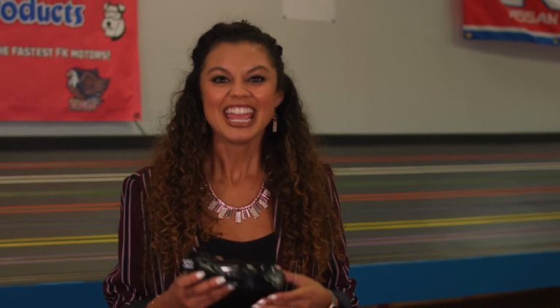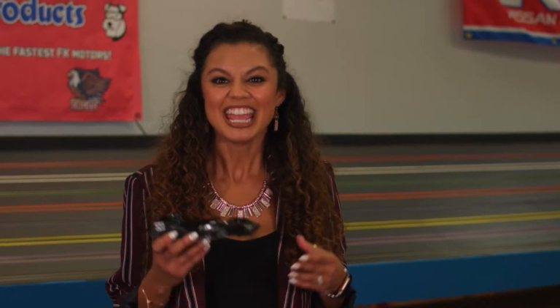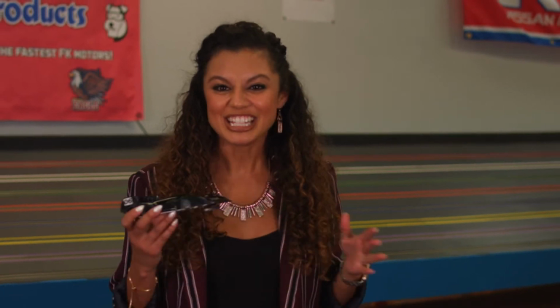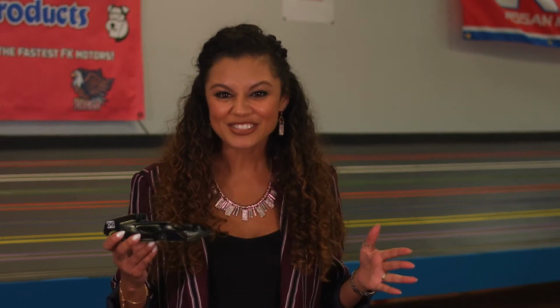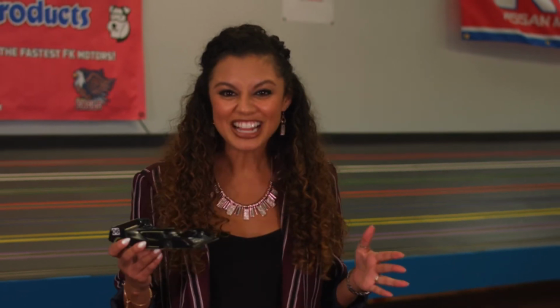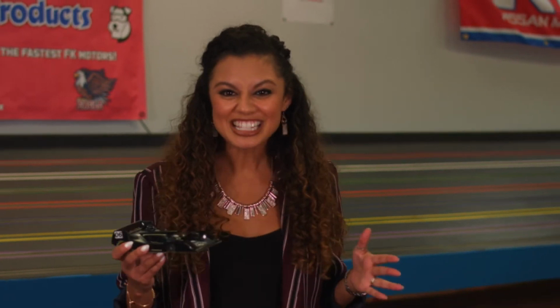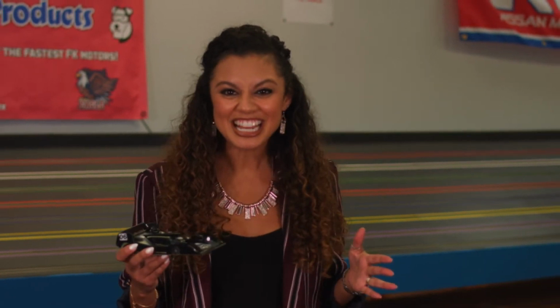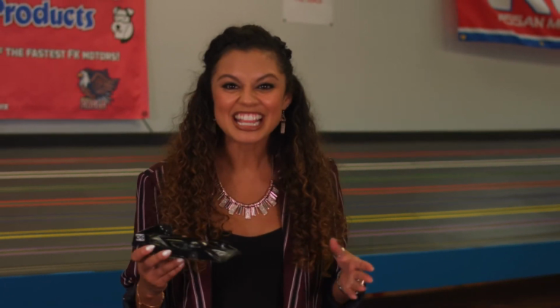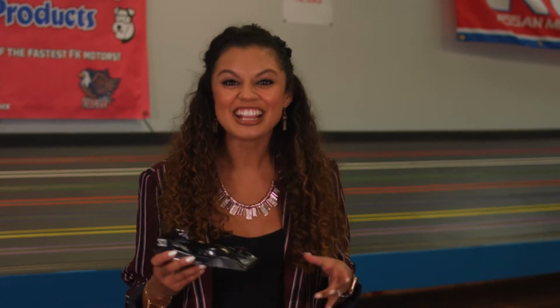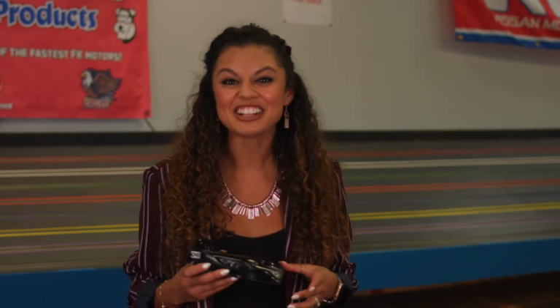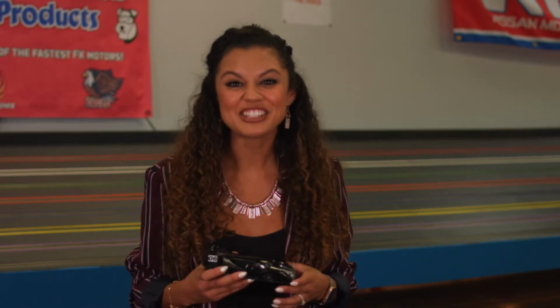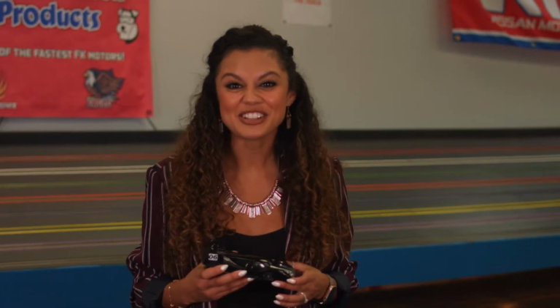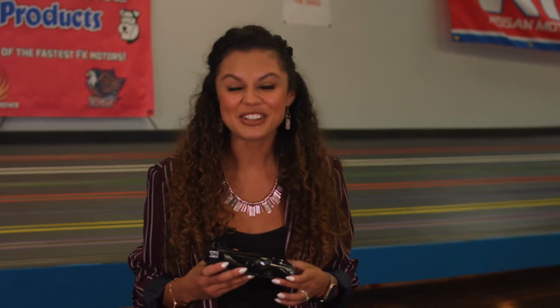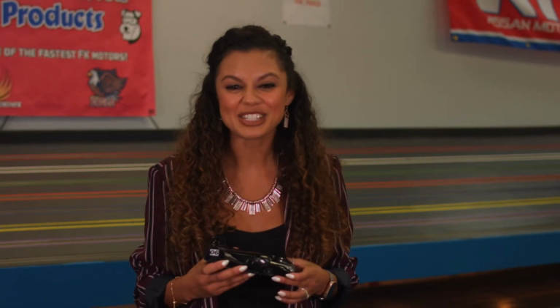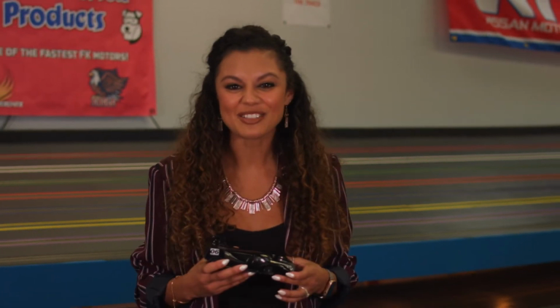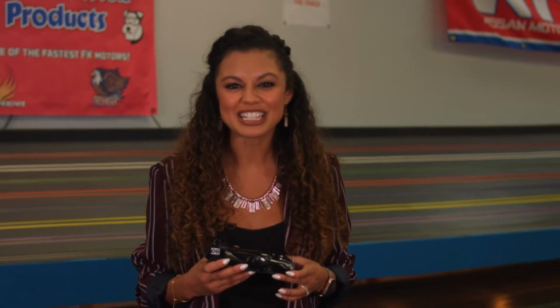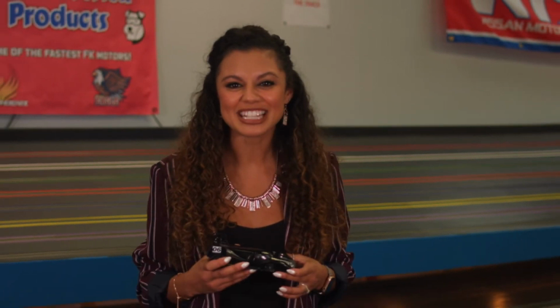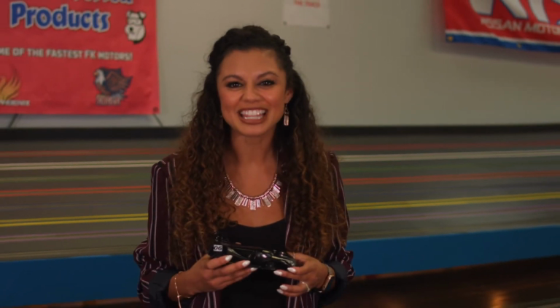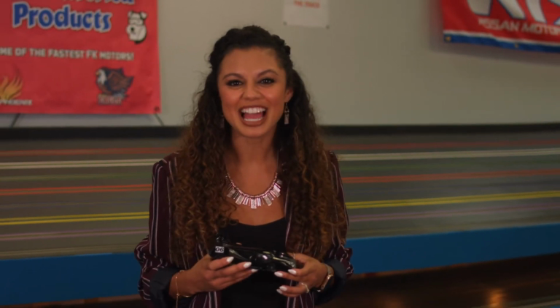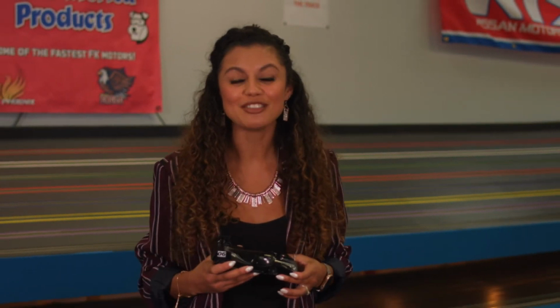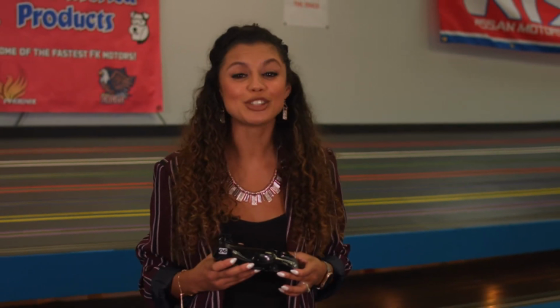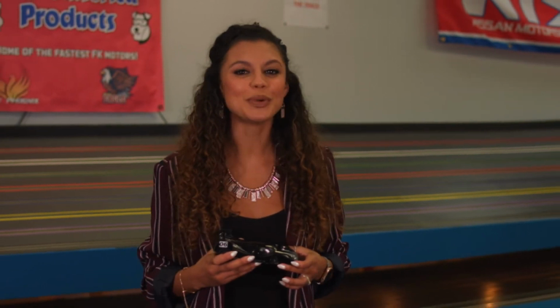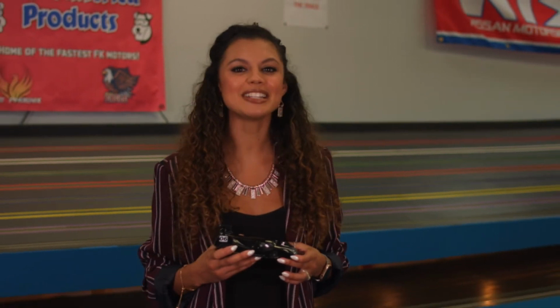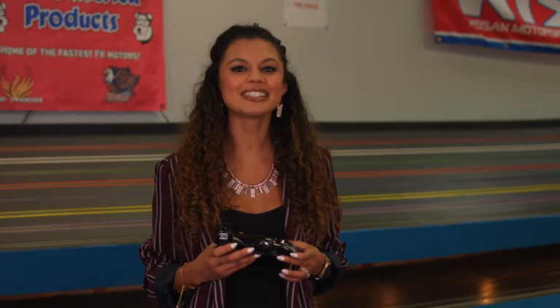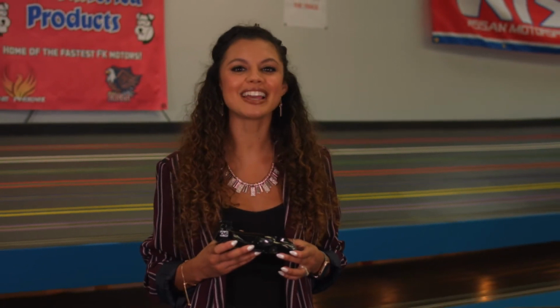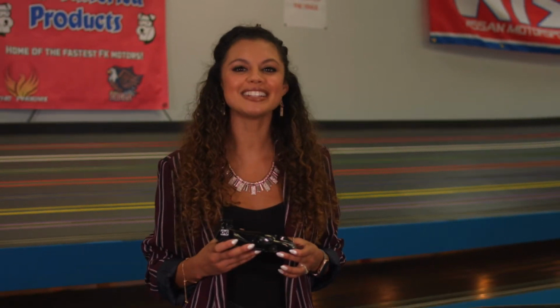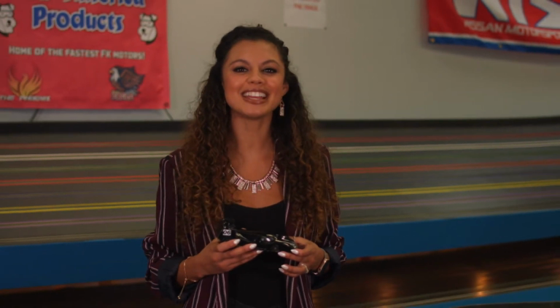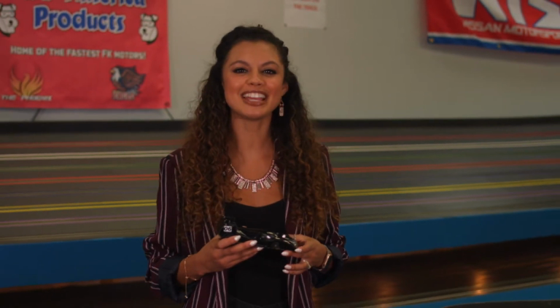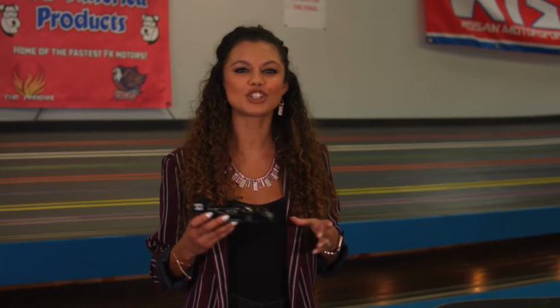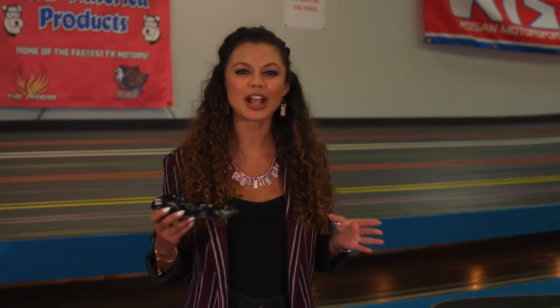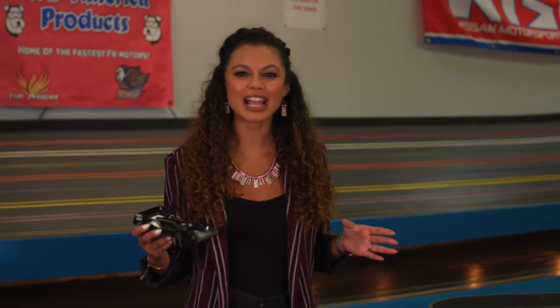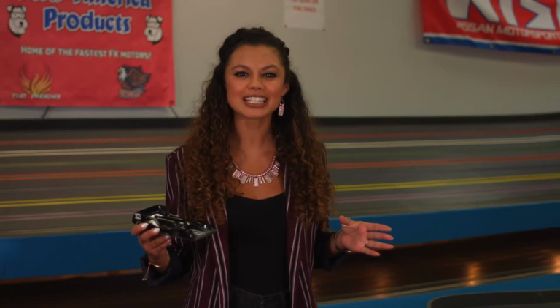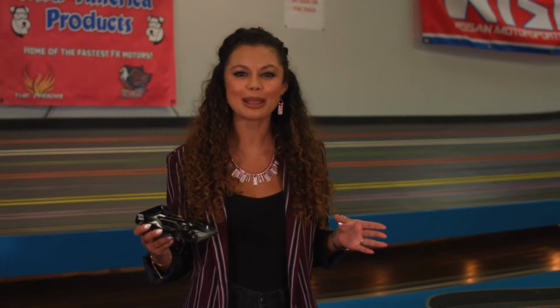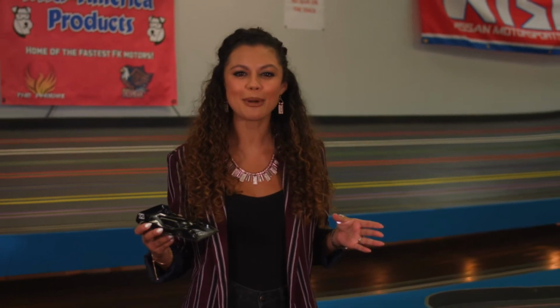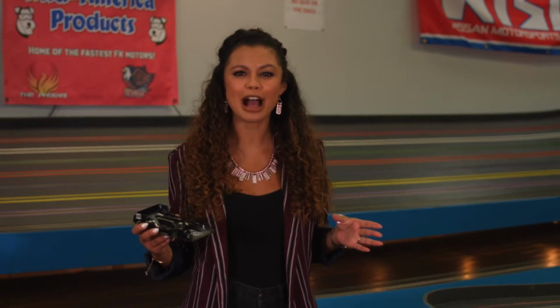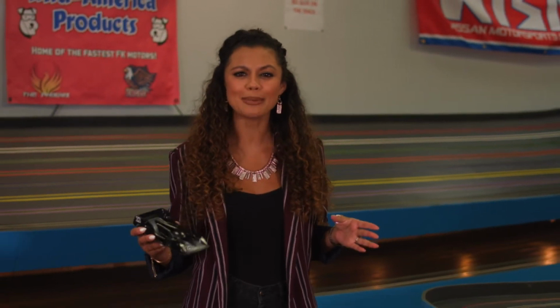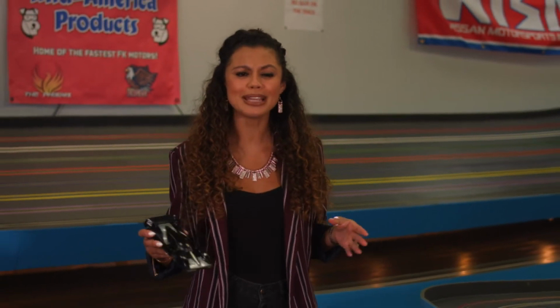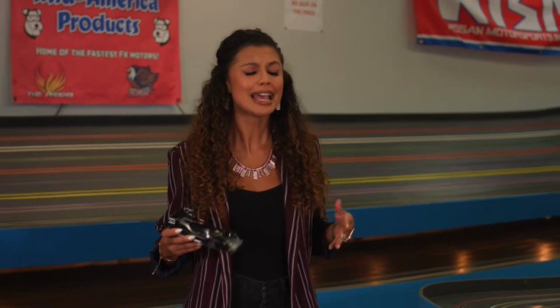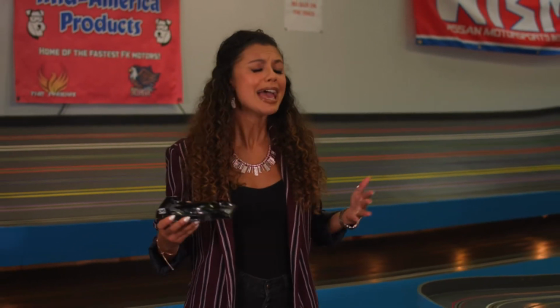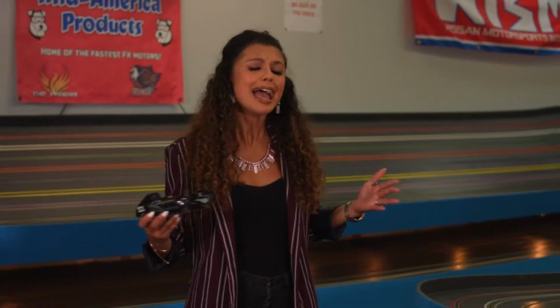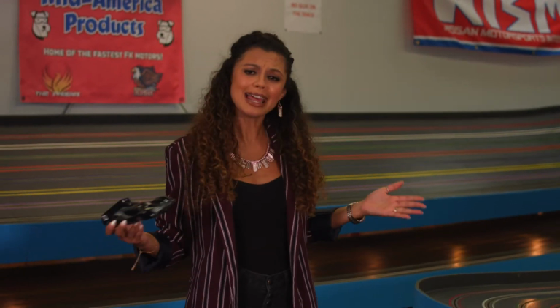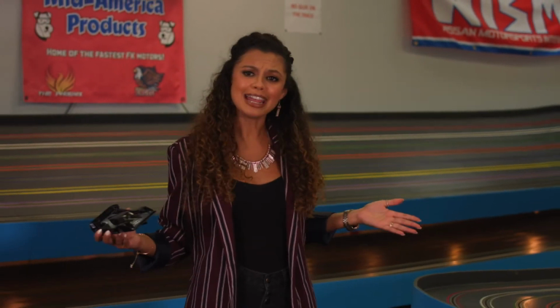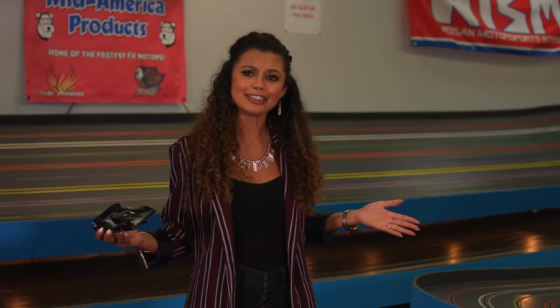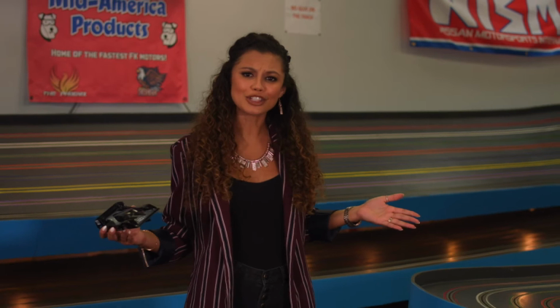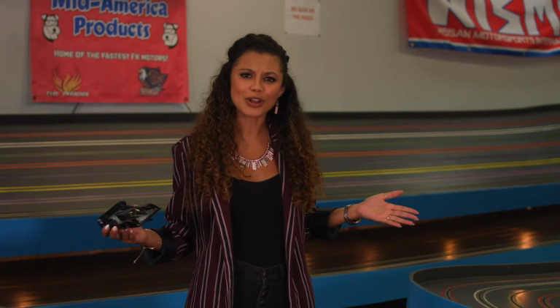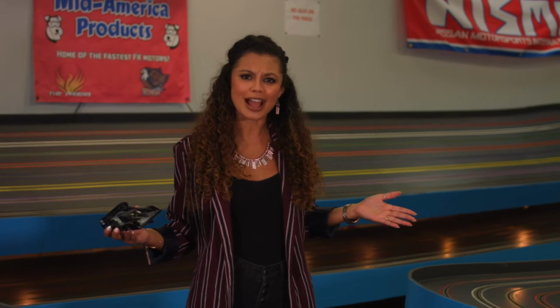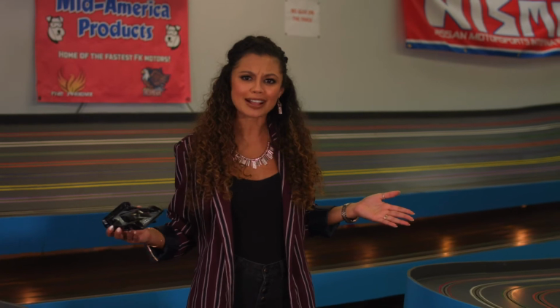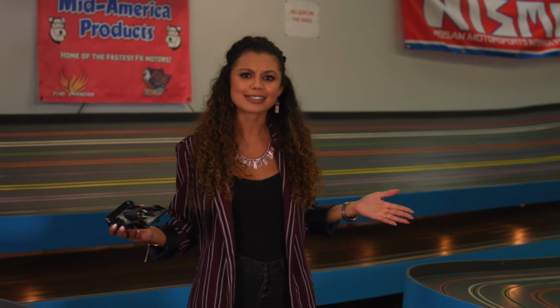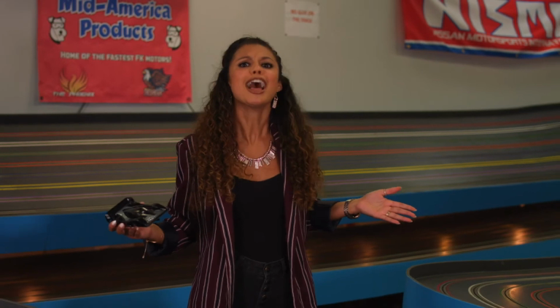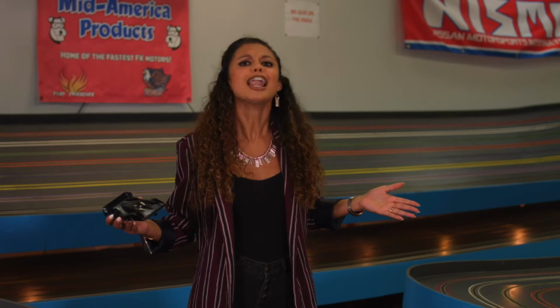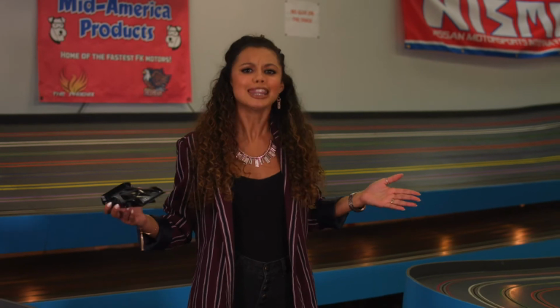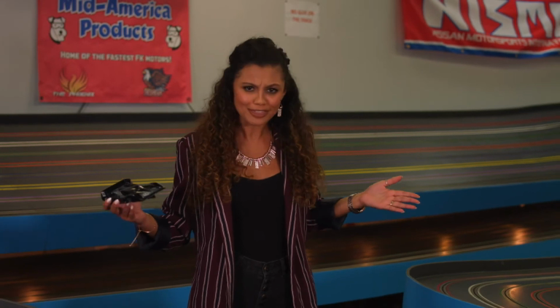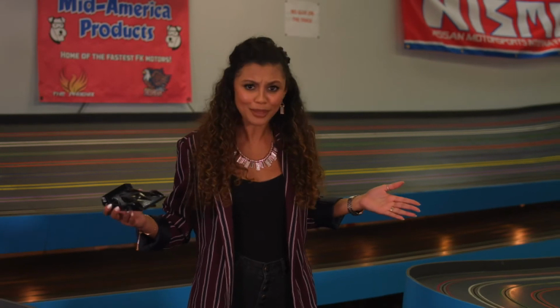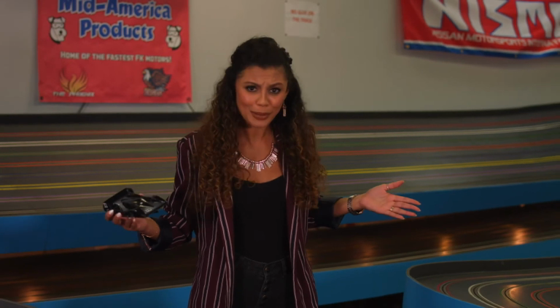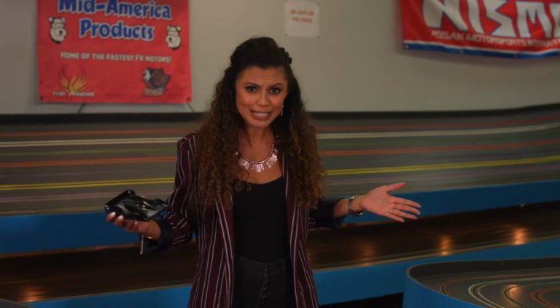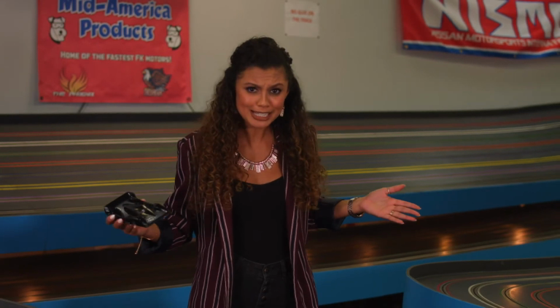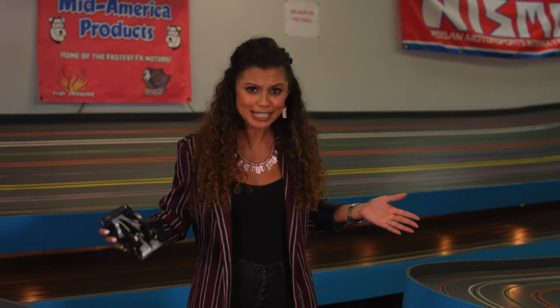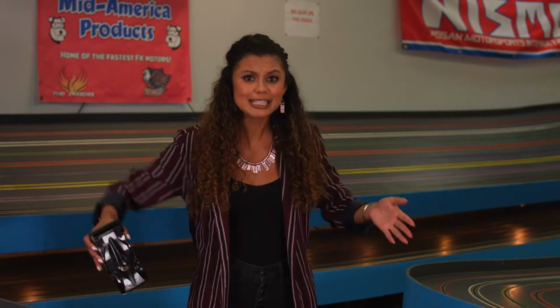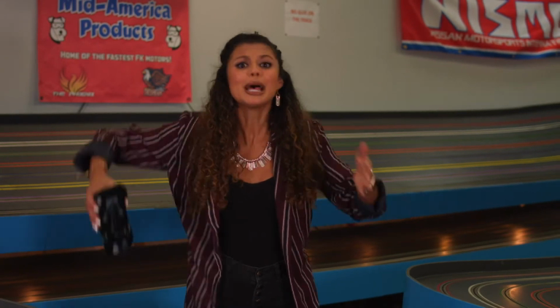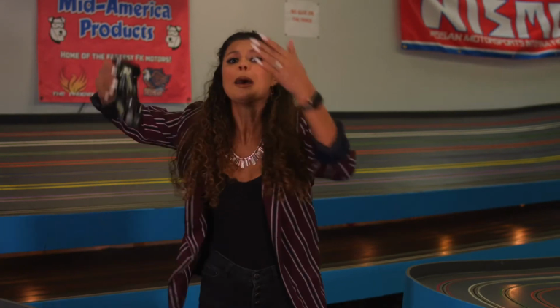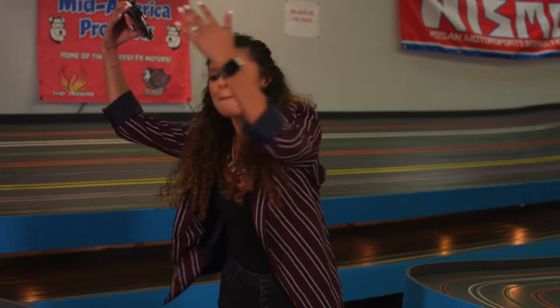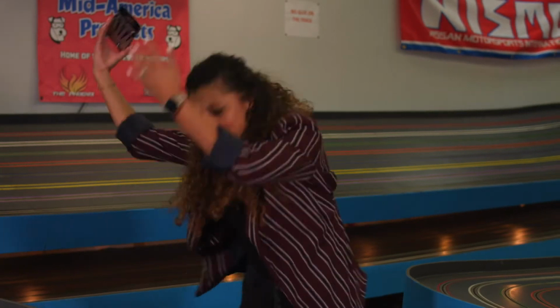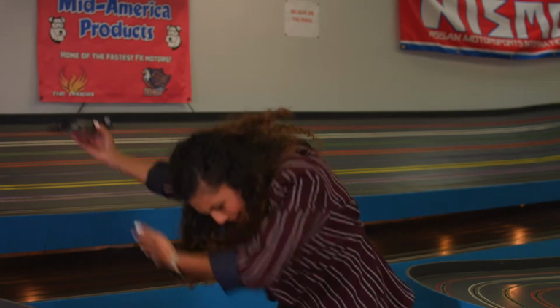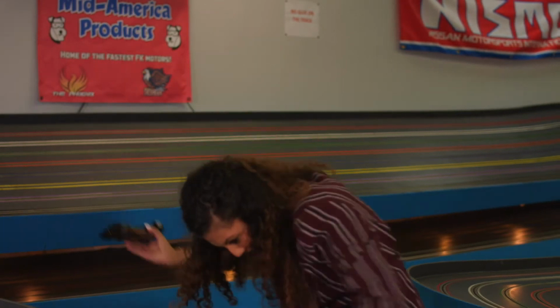It's race day here at Studio 17 Live, so we decided to hit Track Time Hobbies and hit the tracks. Let the races begin!